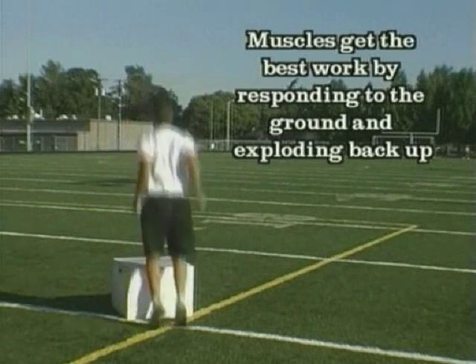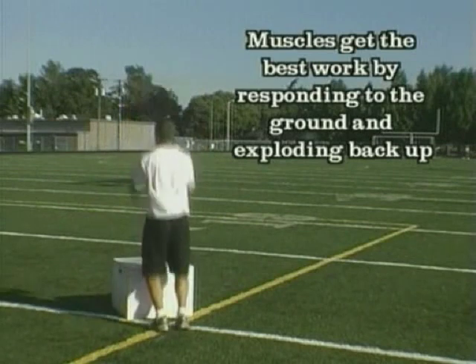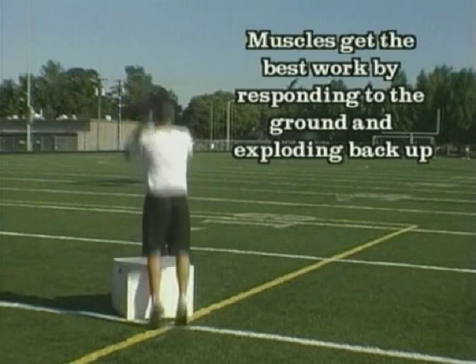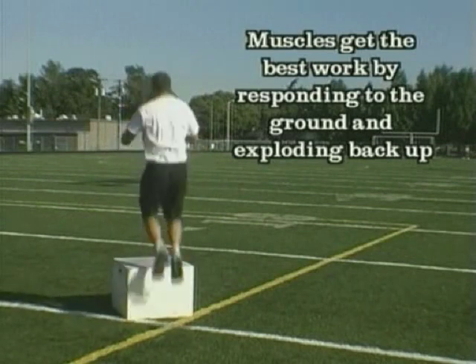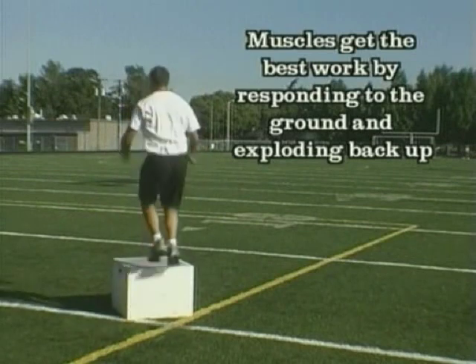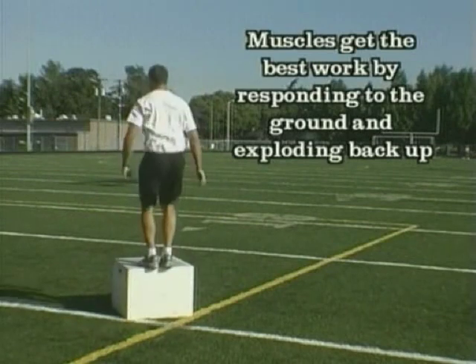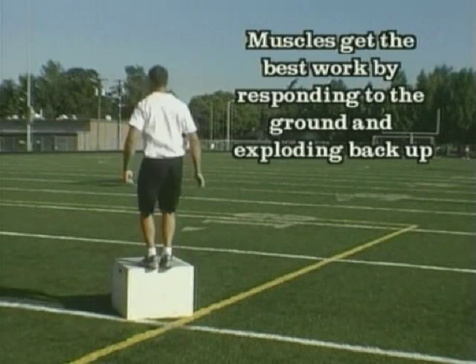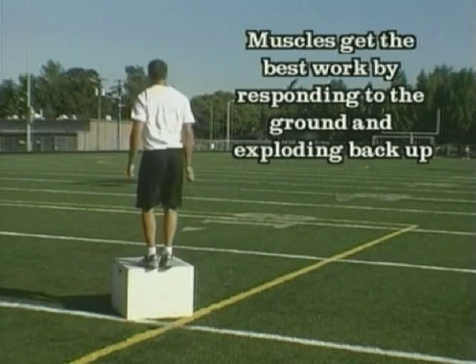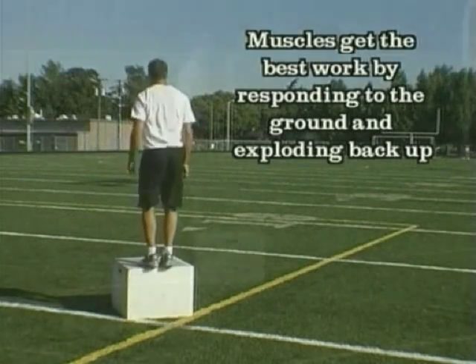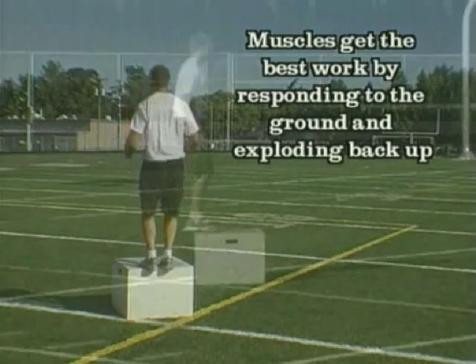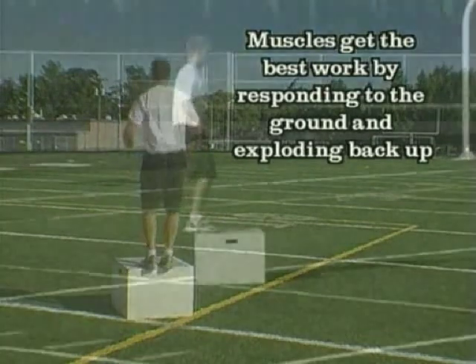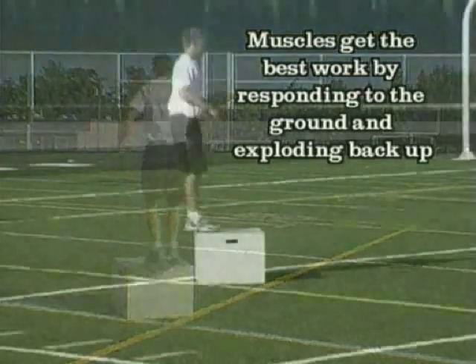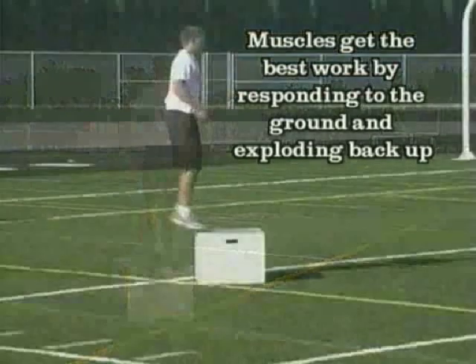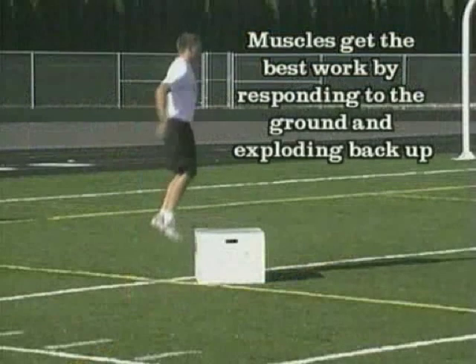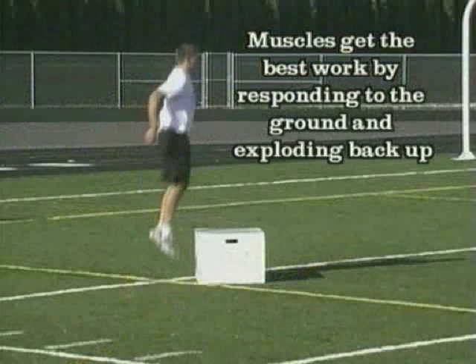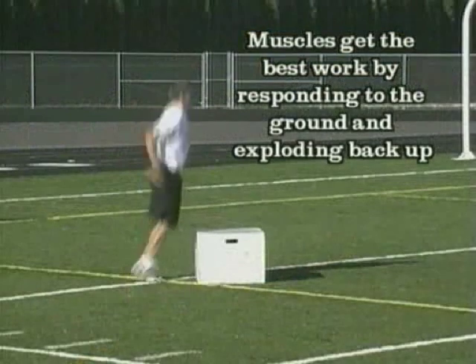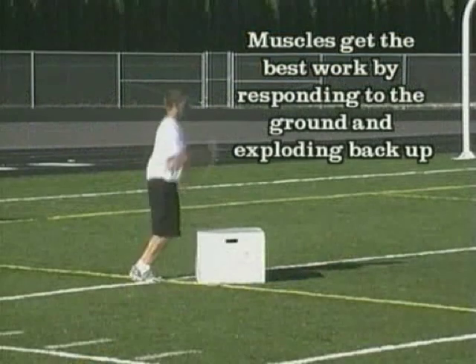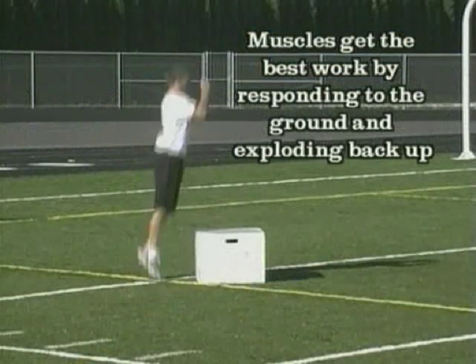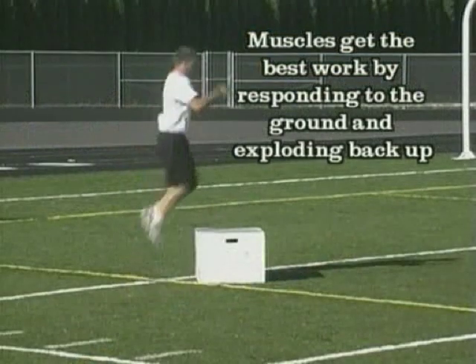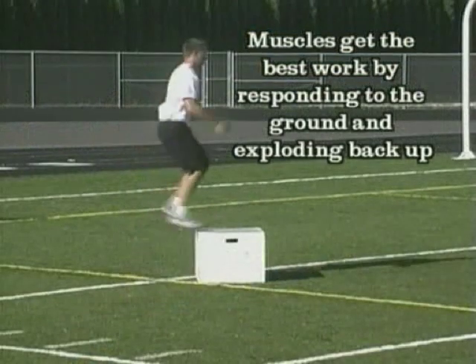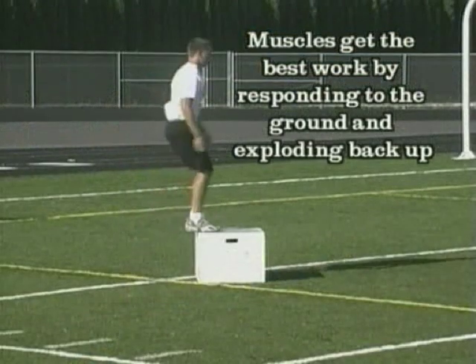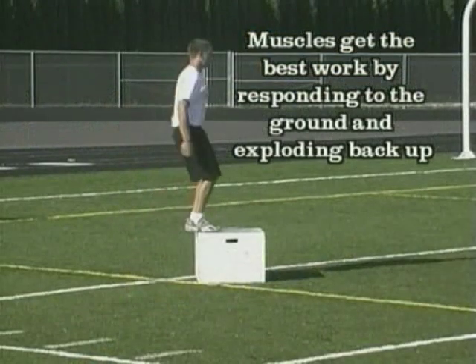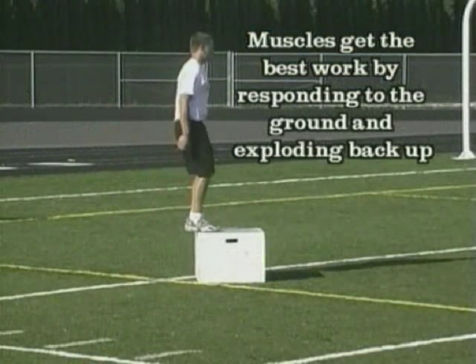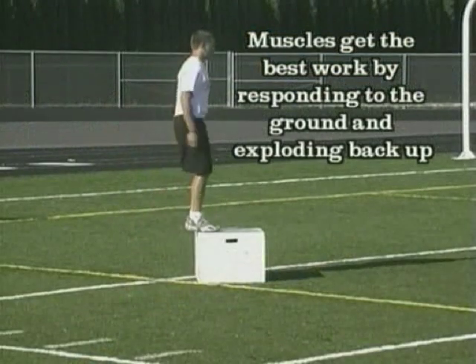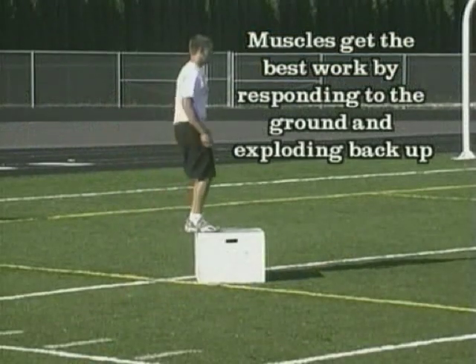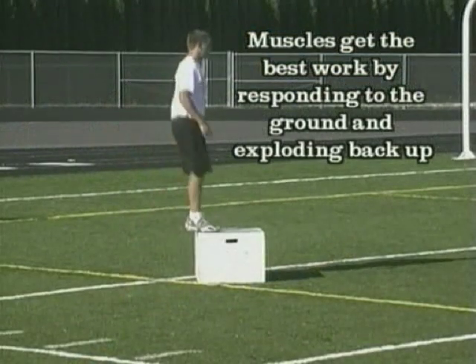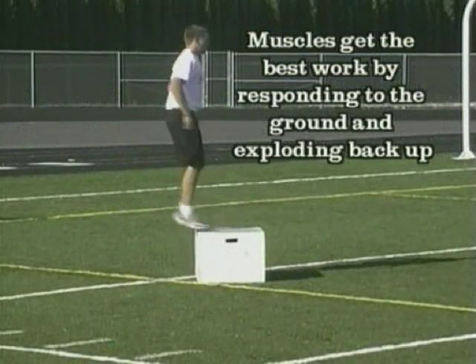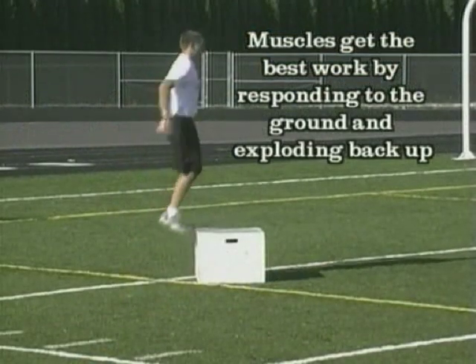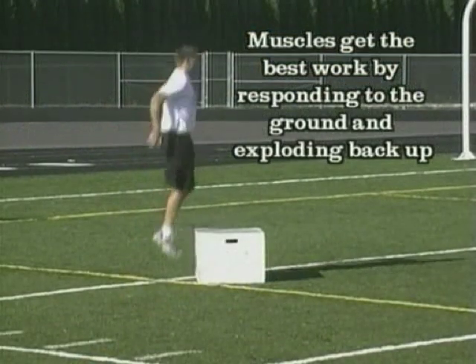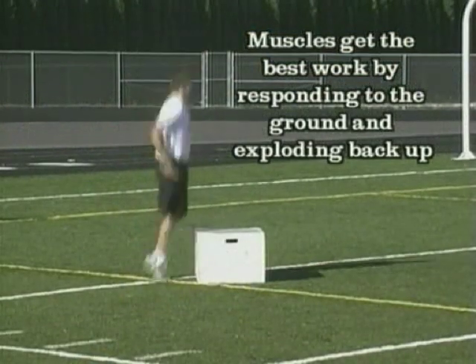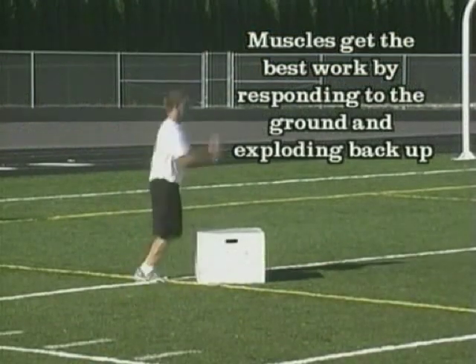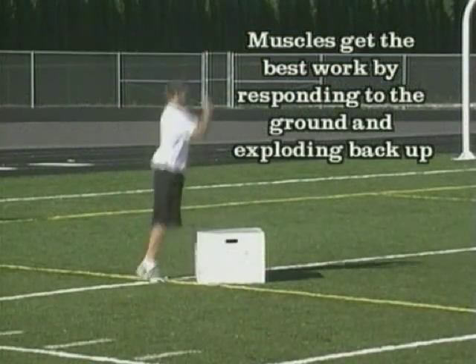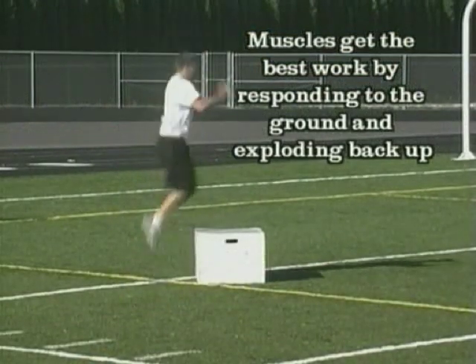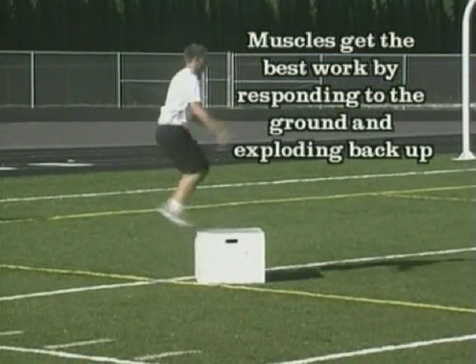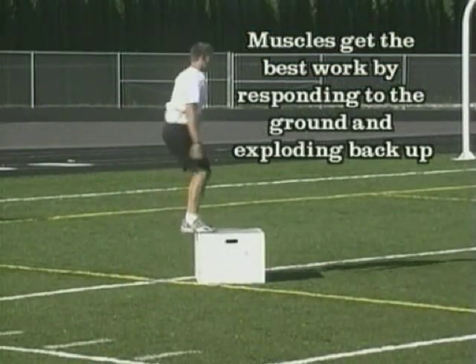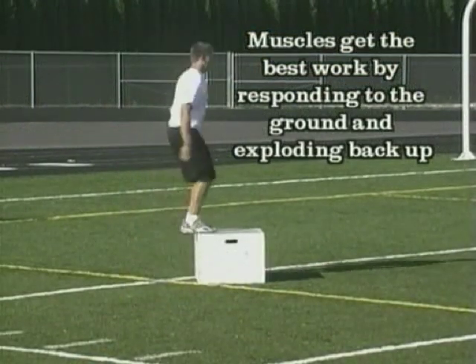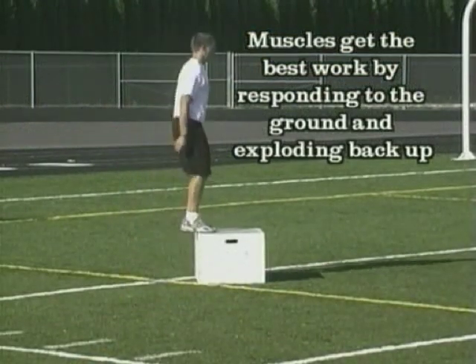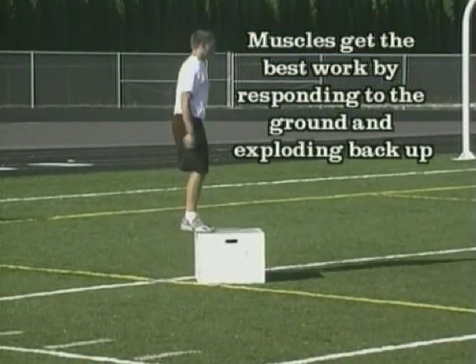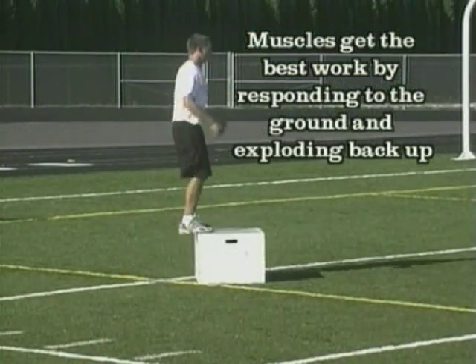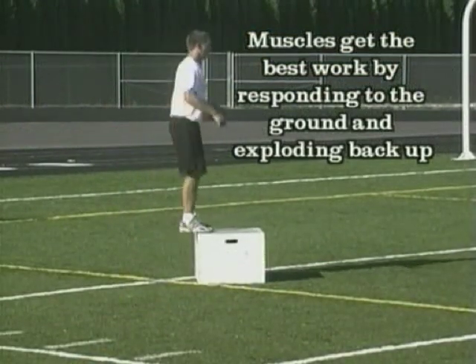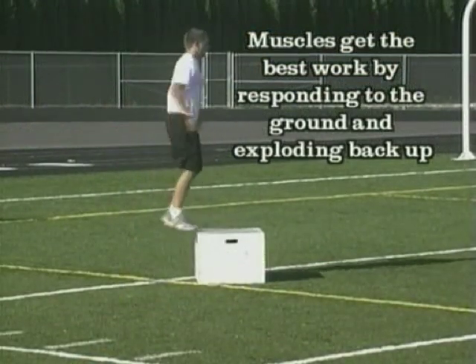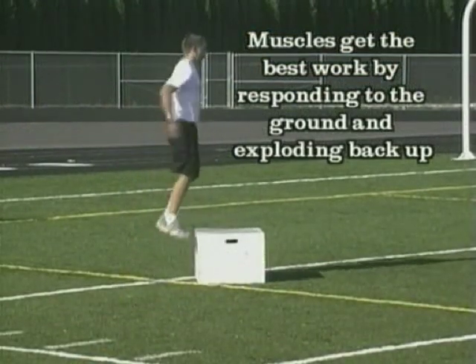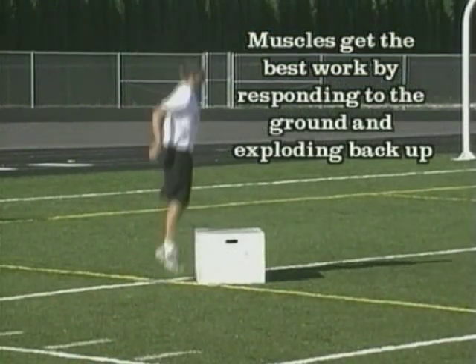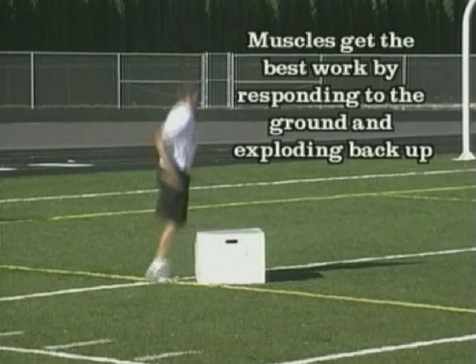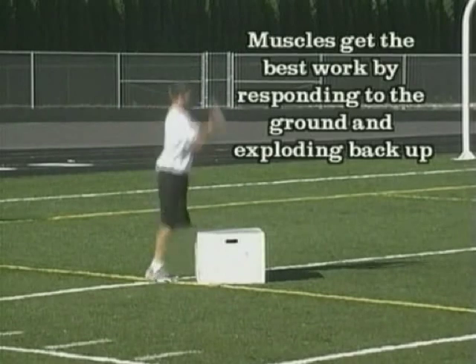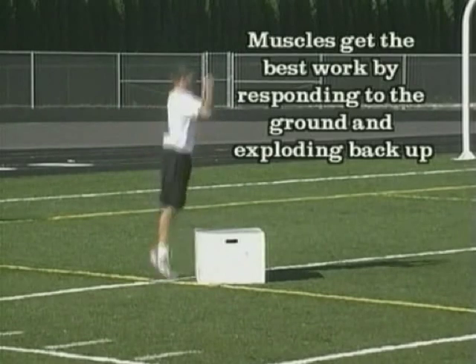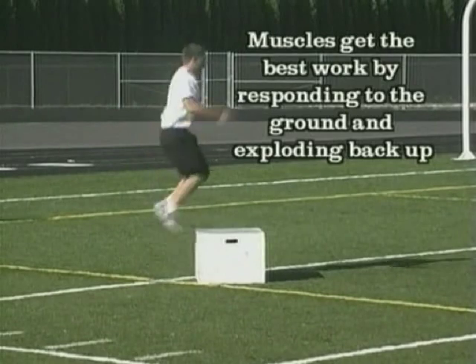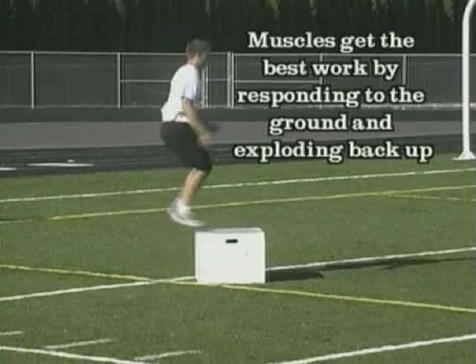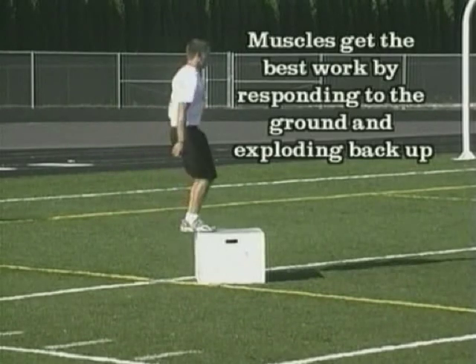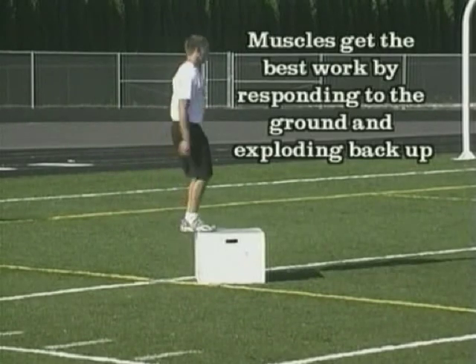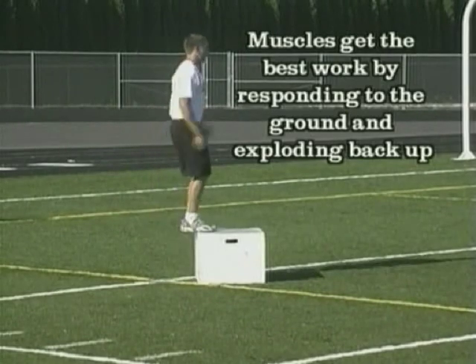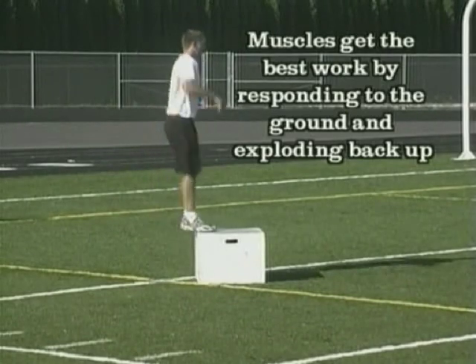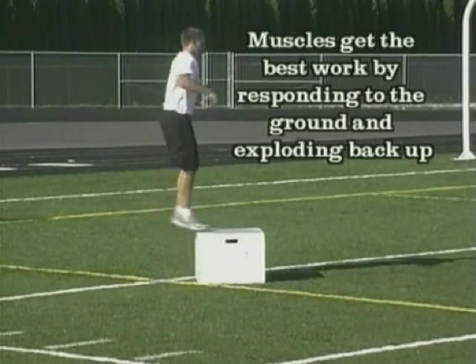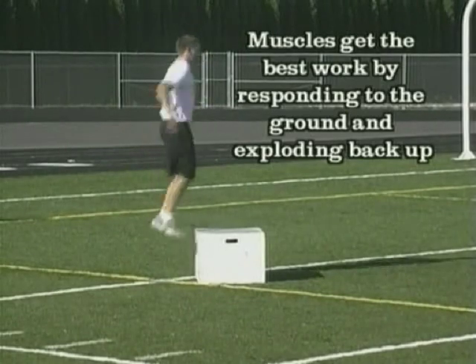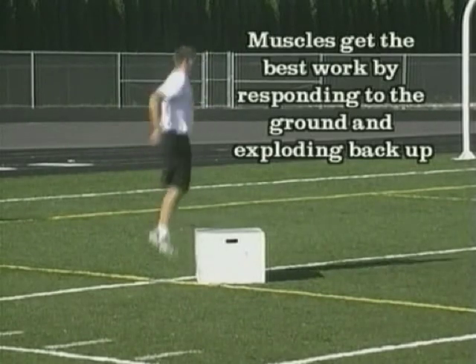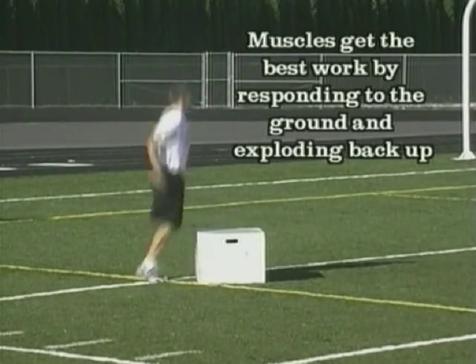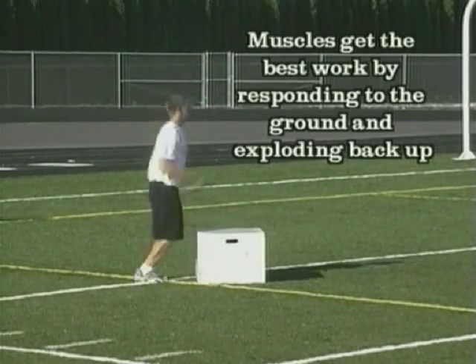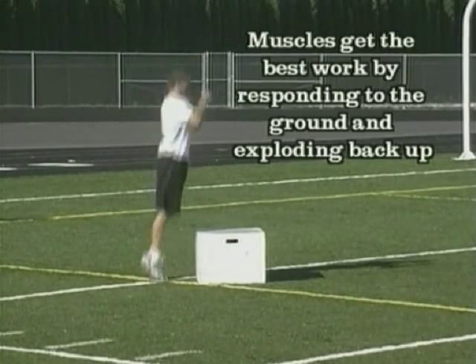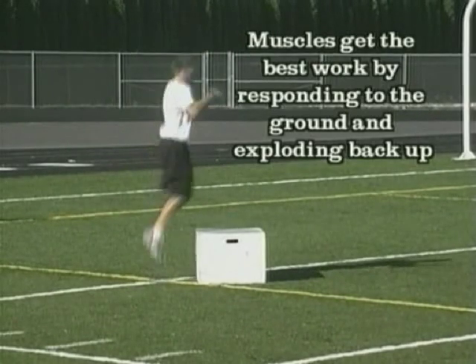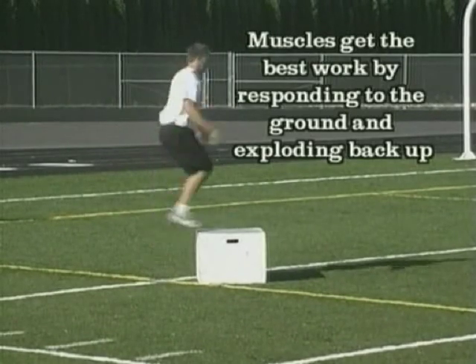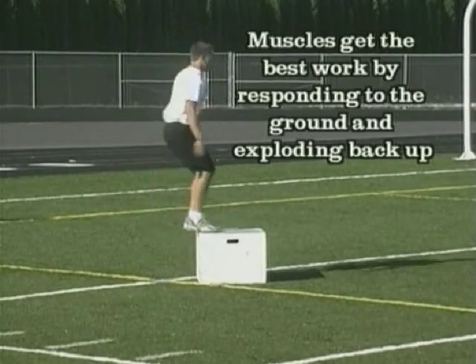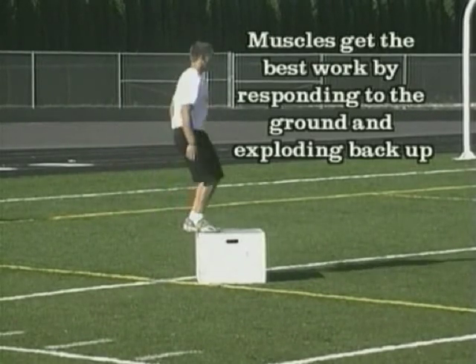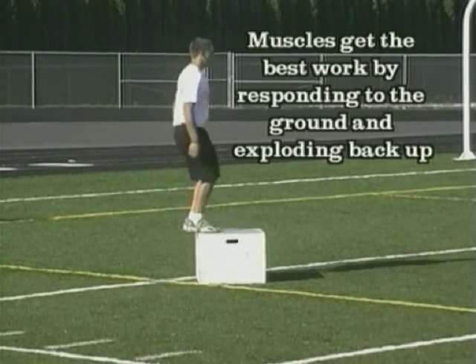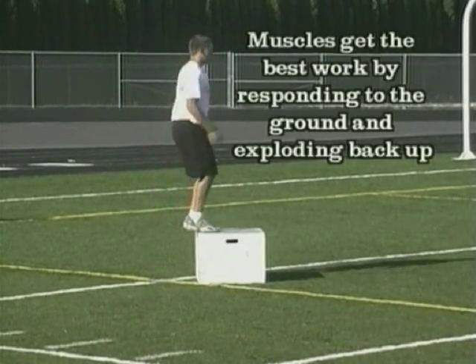Start from the top, drop down, explode off the ground. It's quick — lift those hips as high as you can.